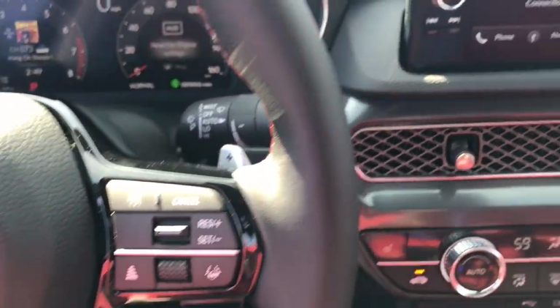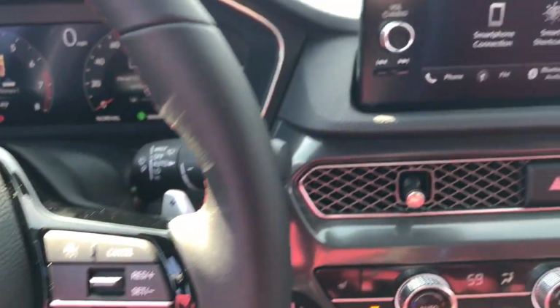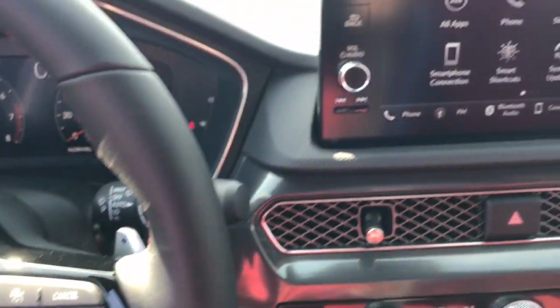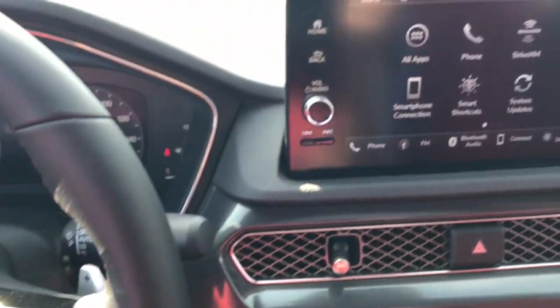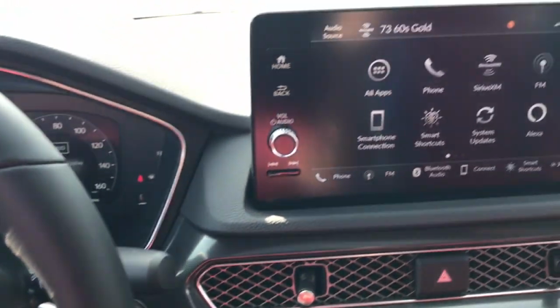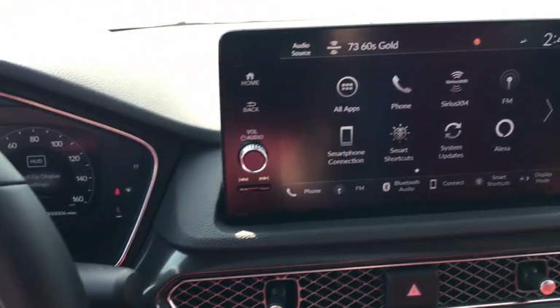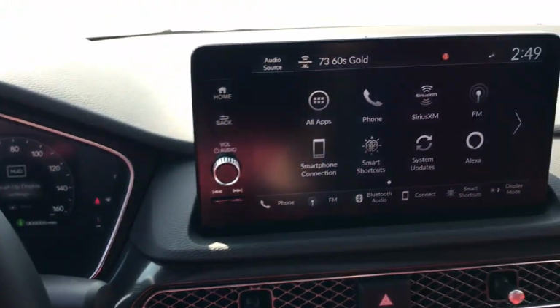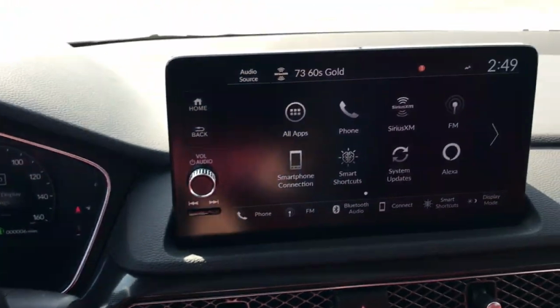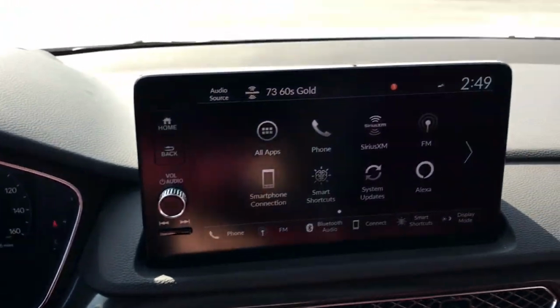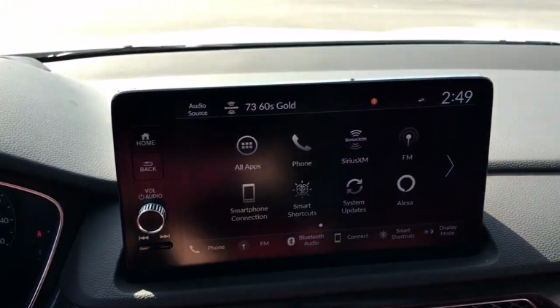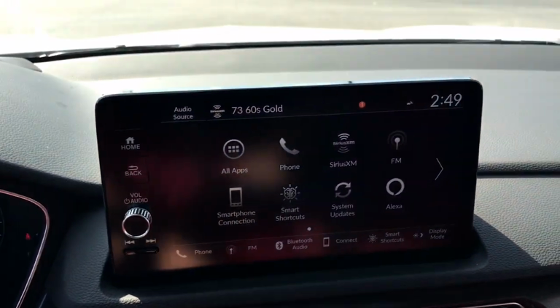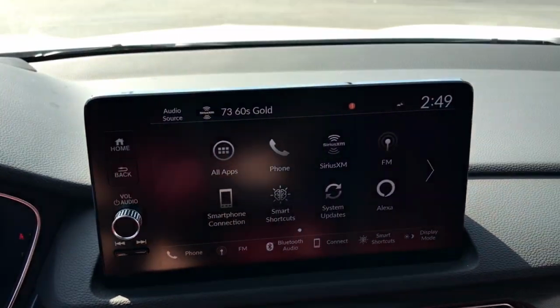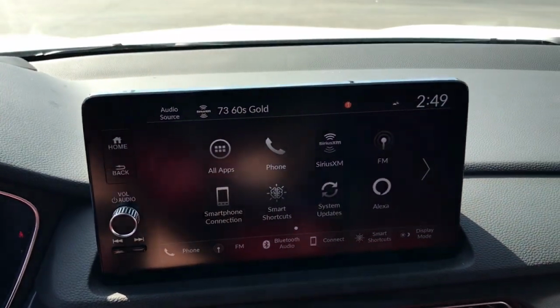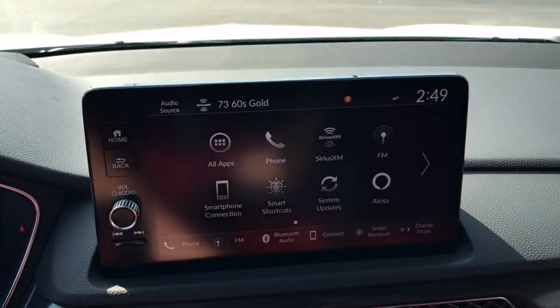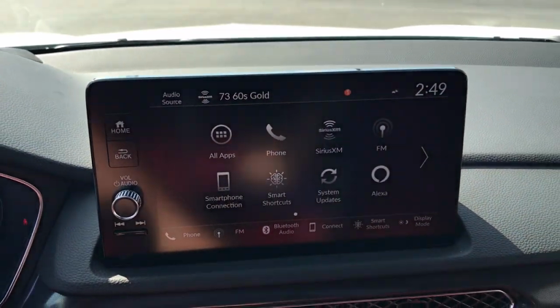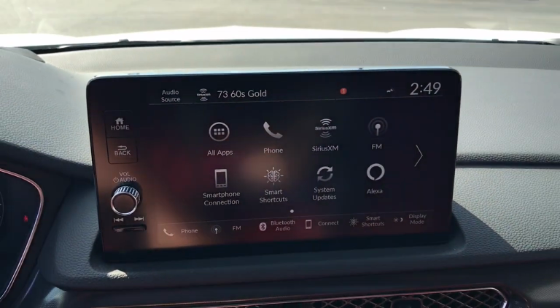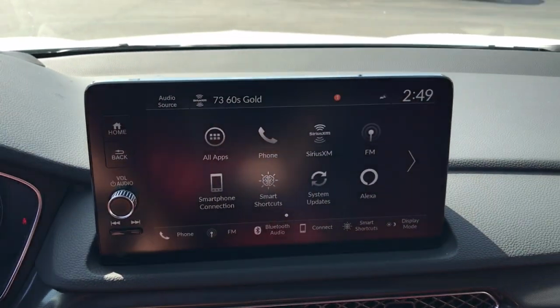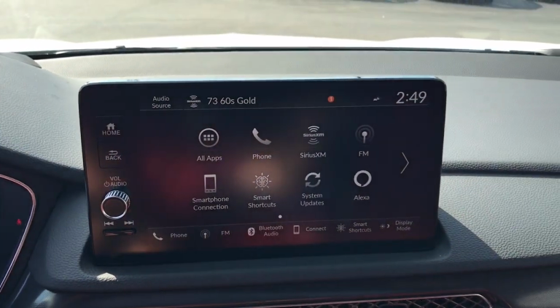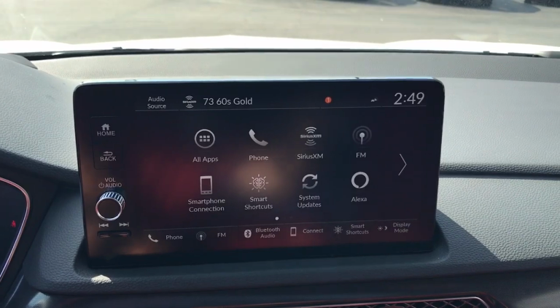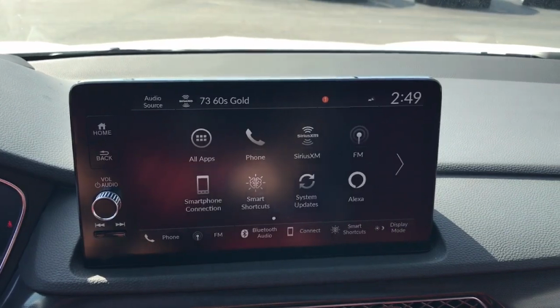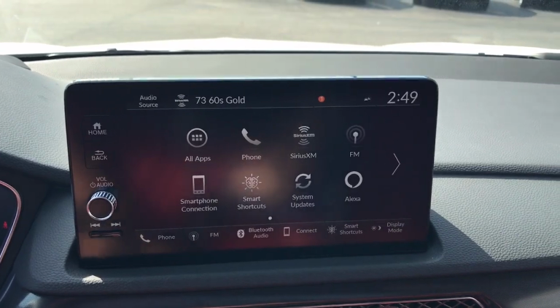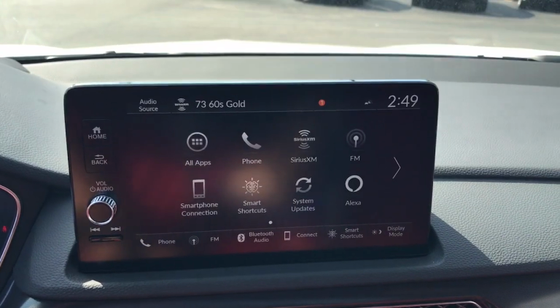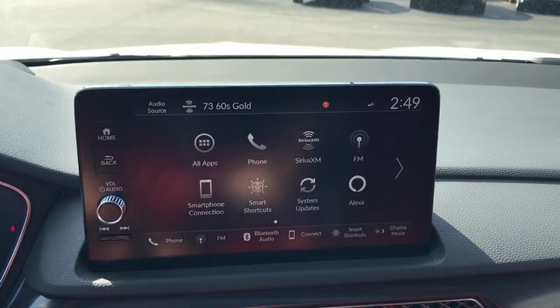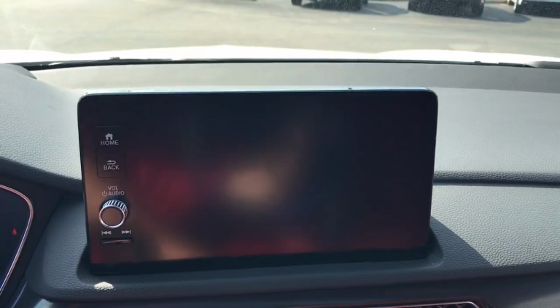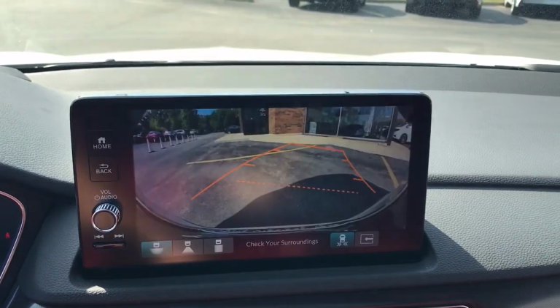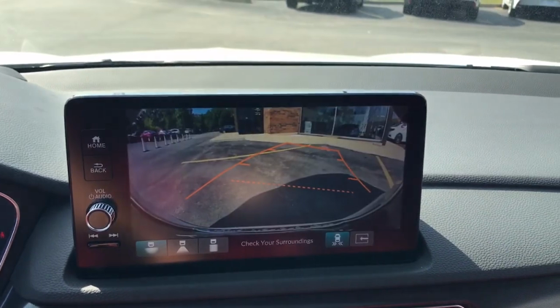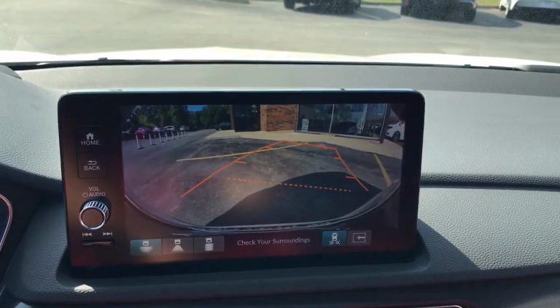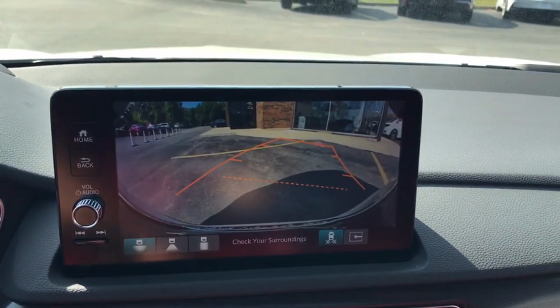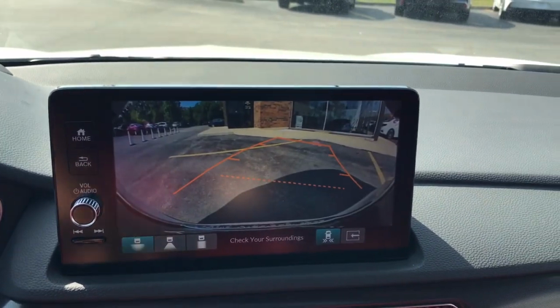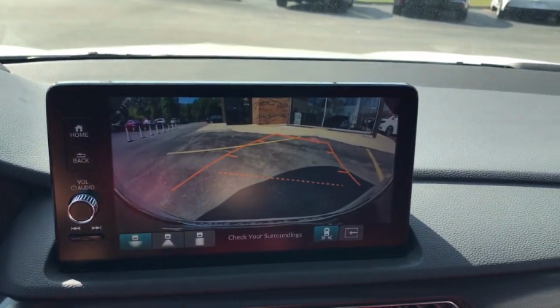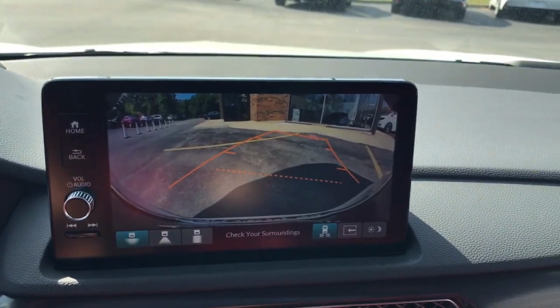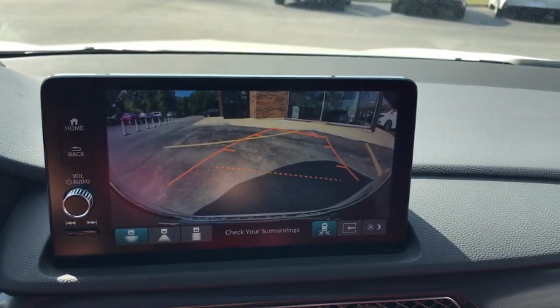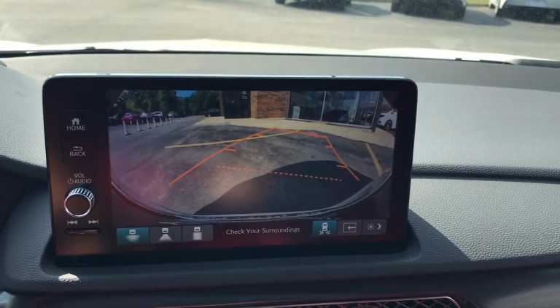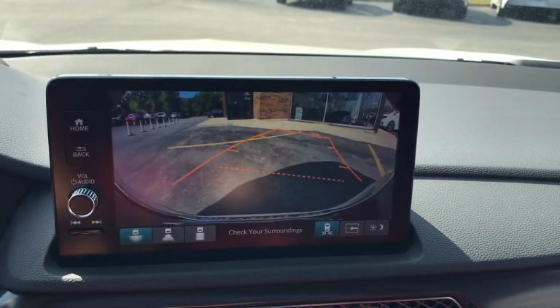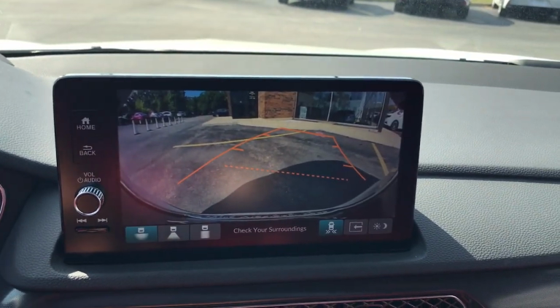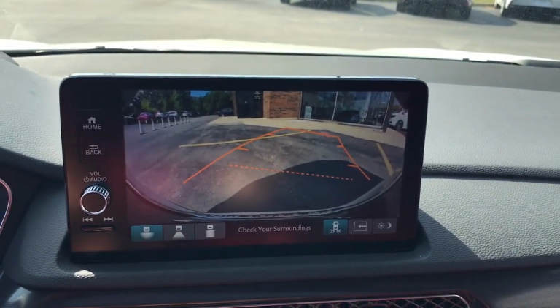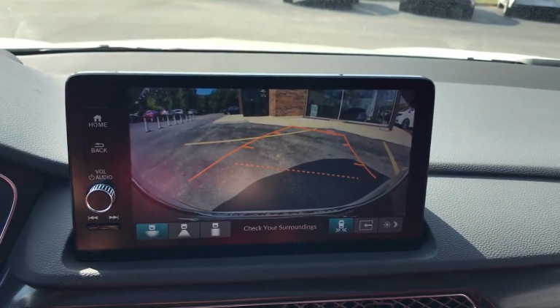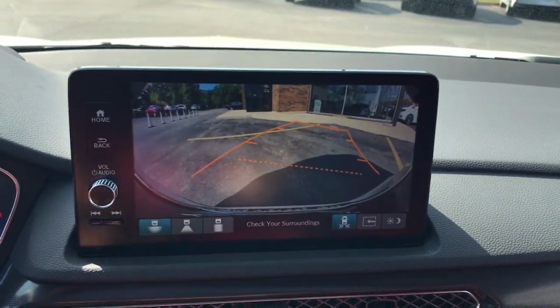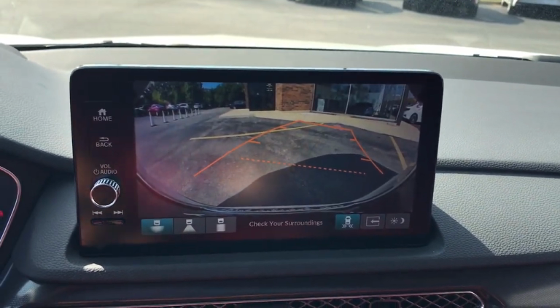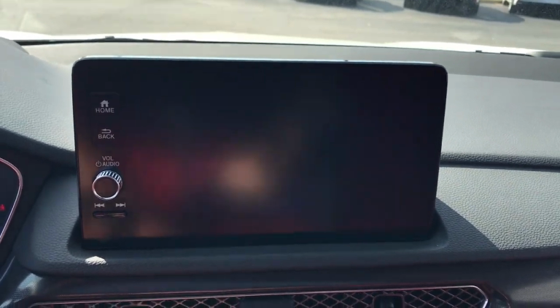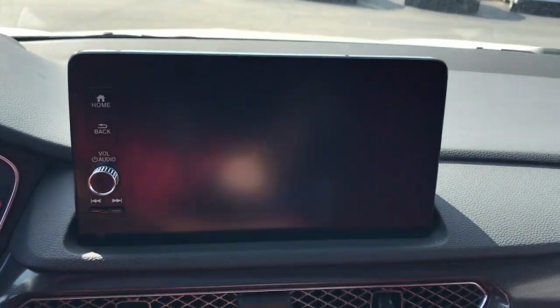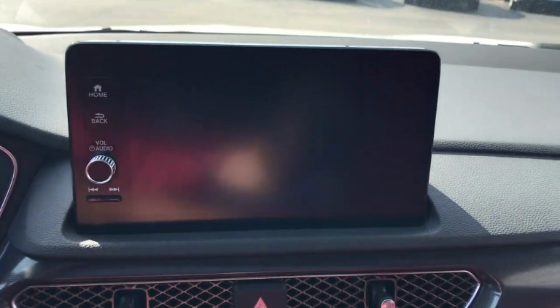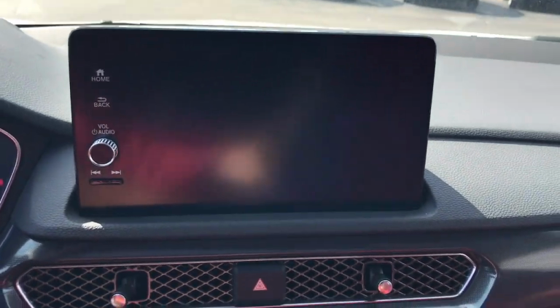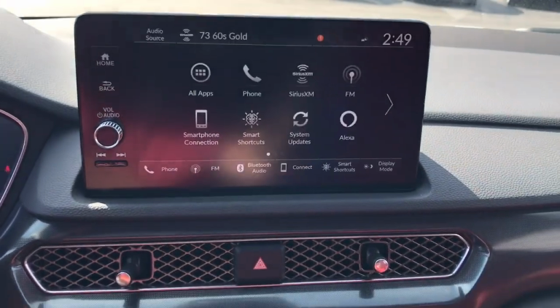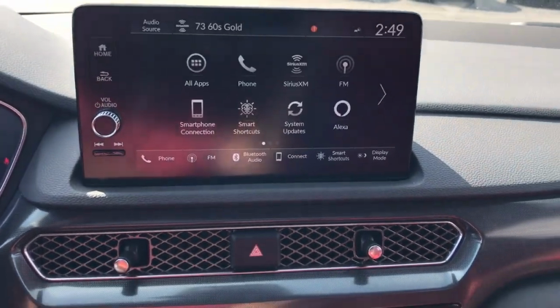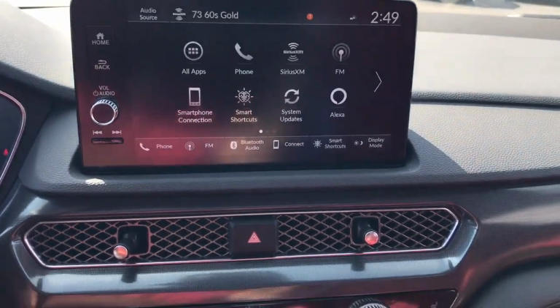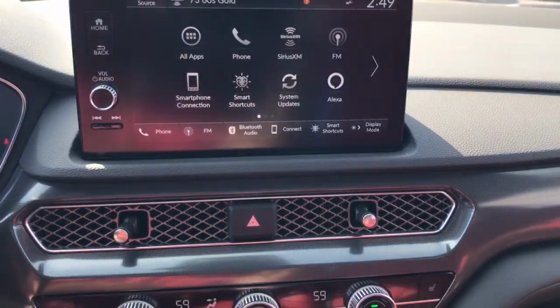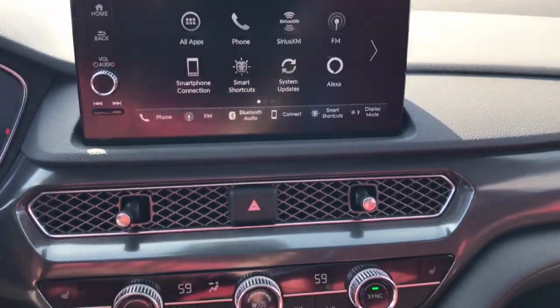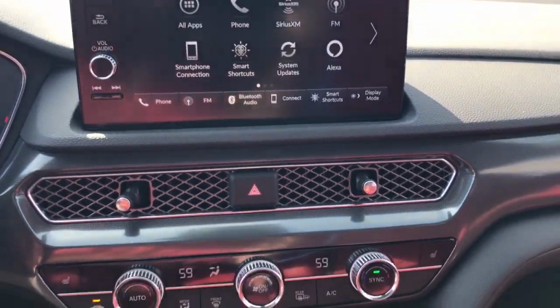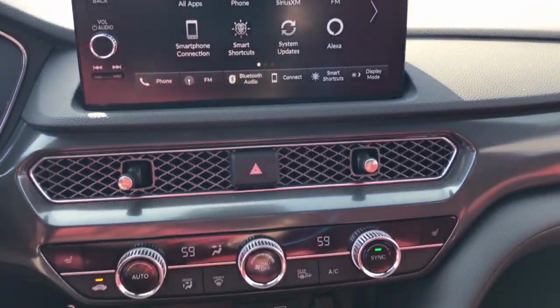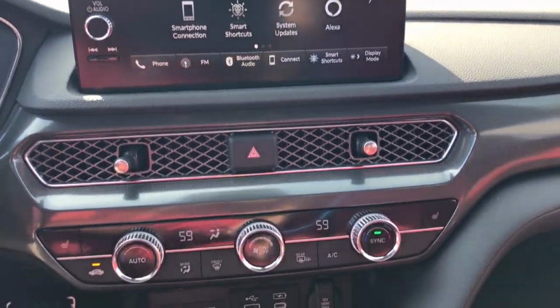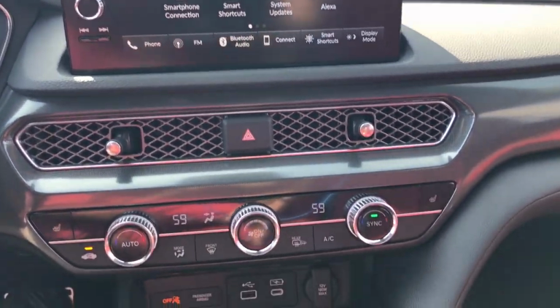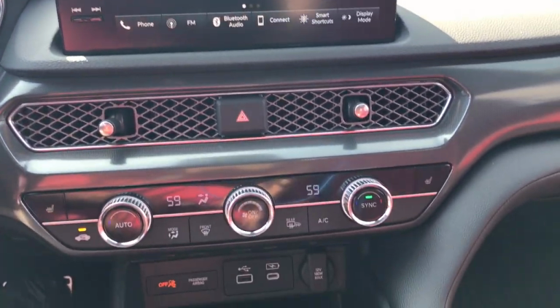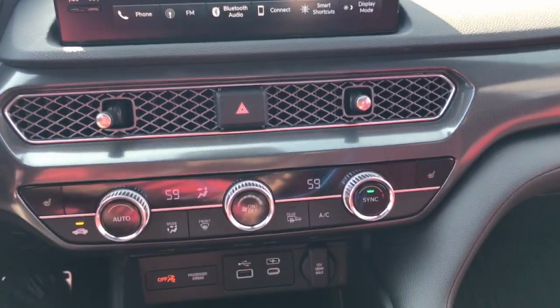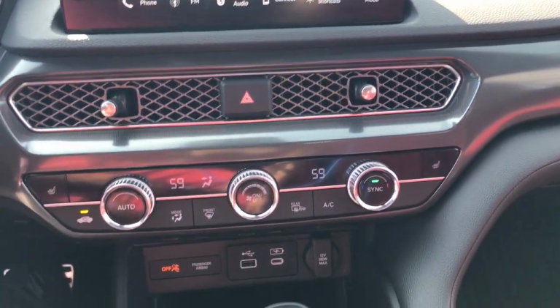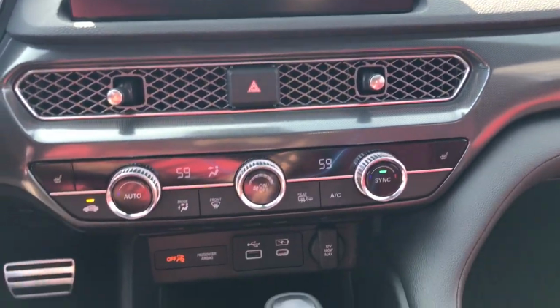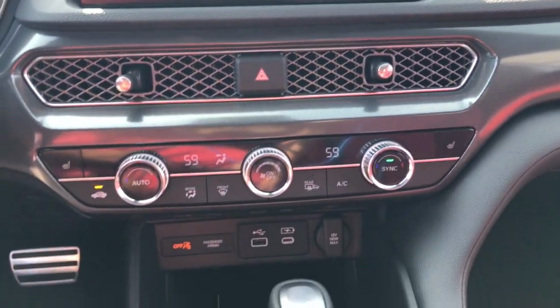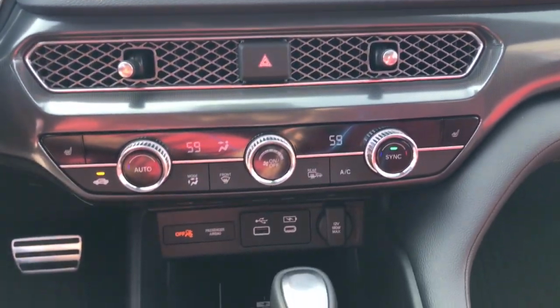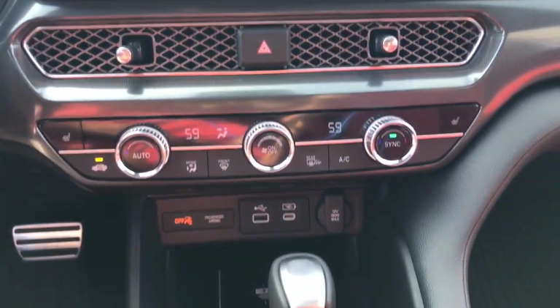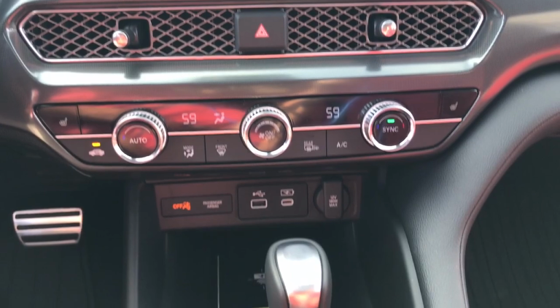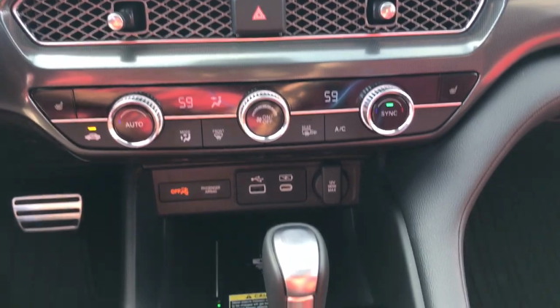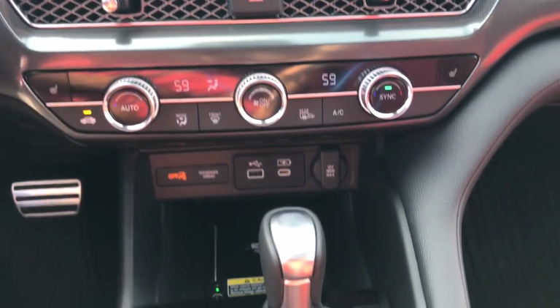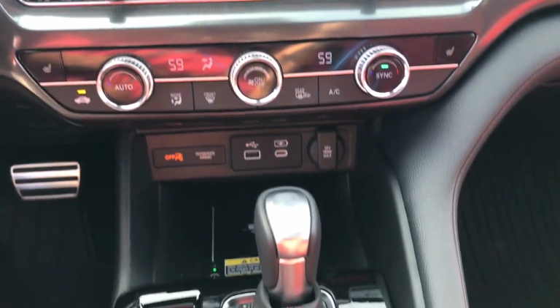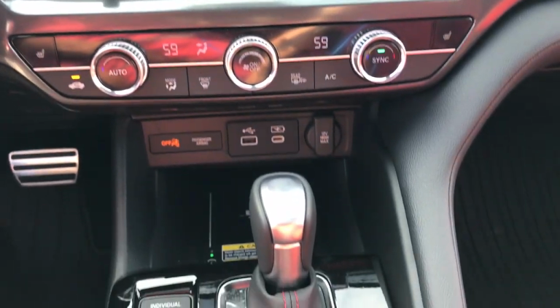Get the style and performance you've been looking for in this striking Integra. Come in for a test drive. Our team will make it the best part of your day.